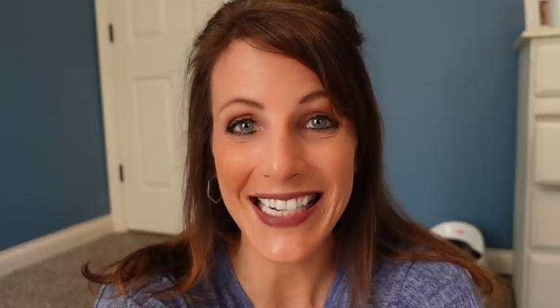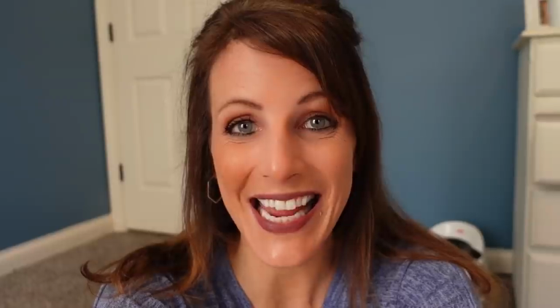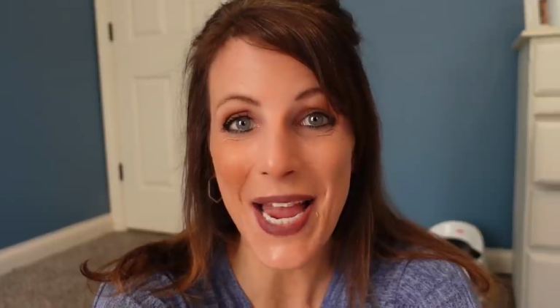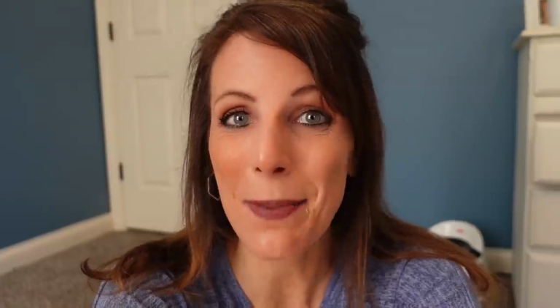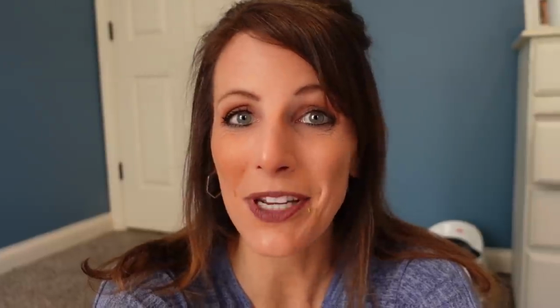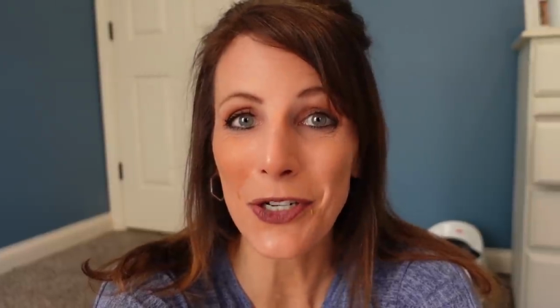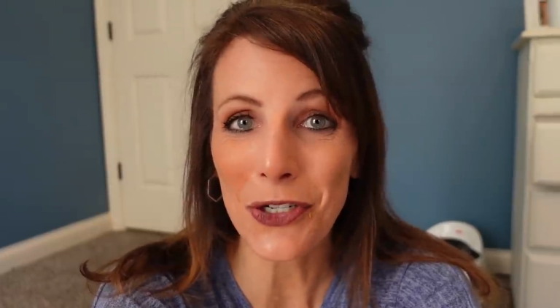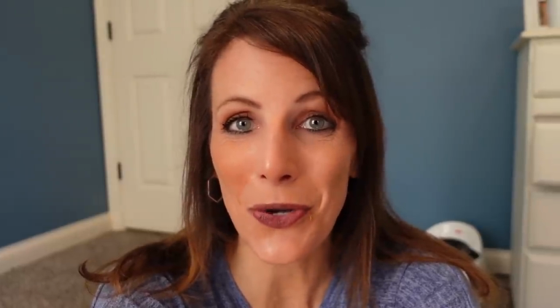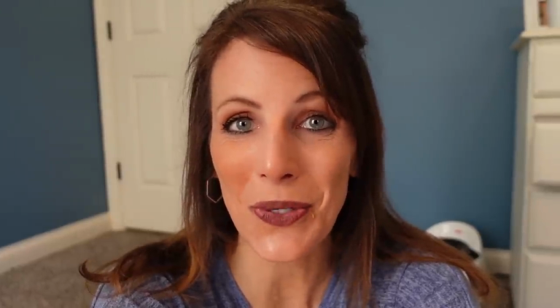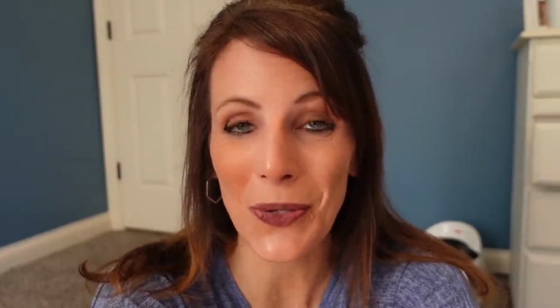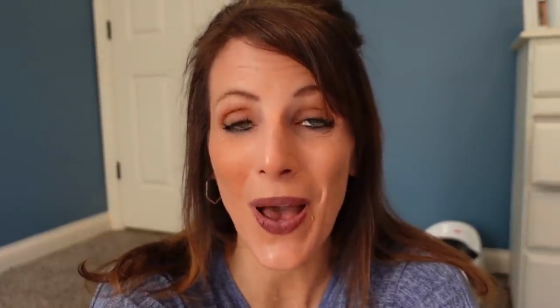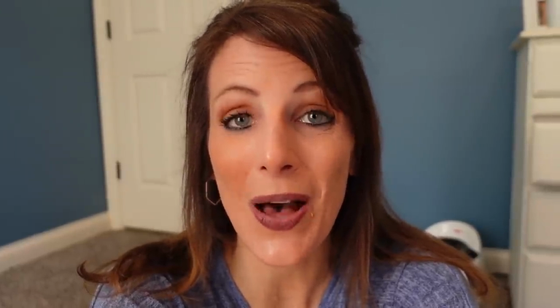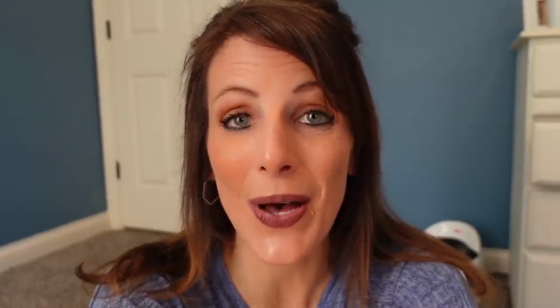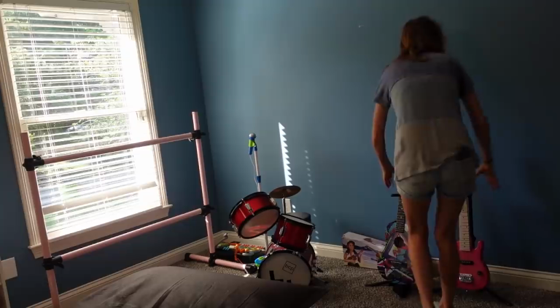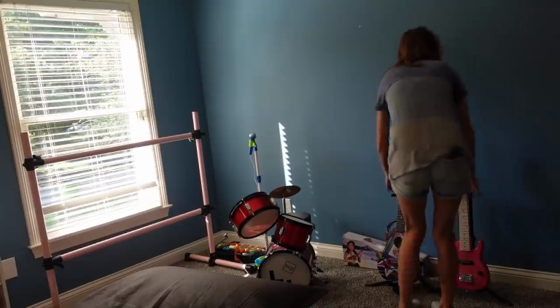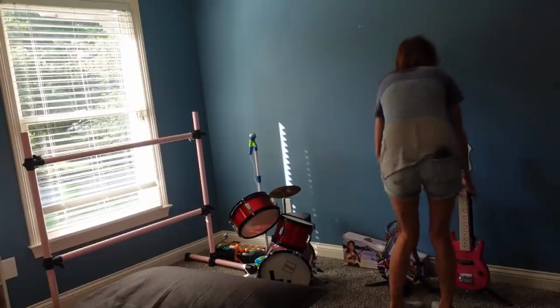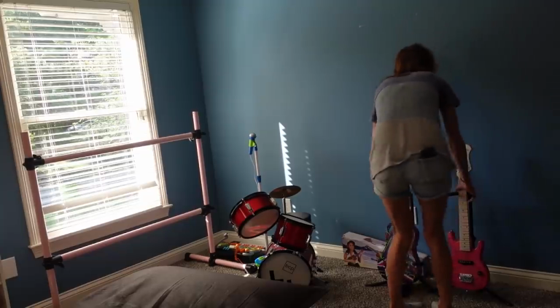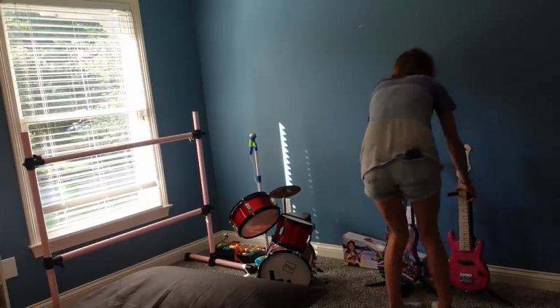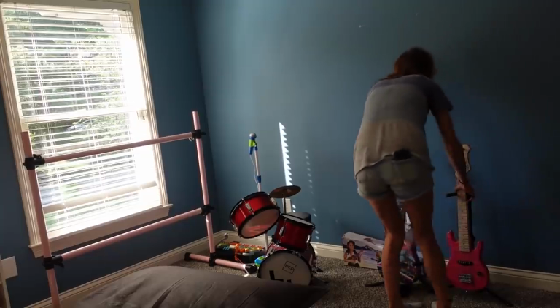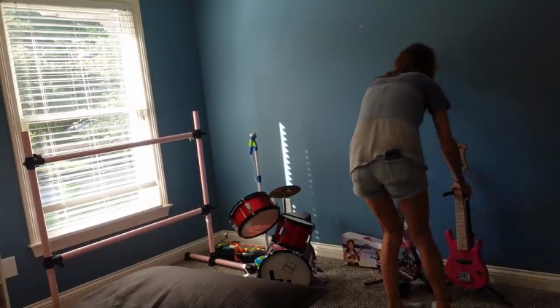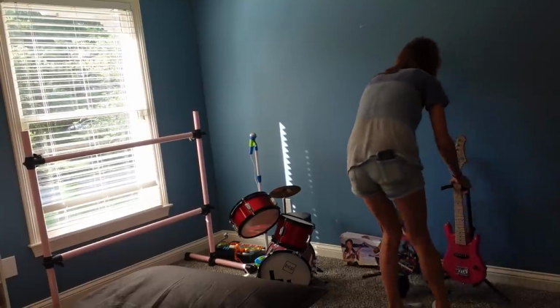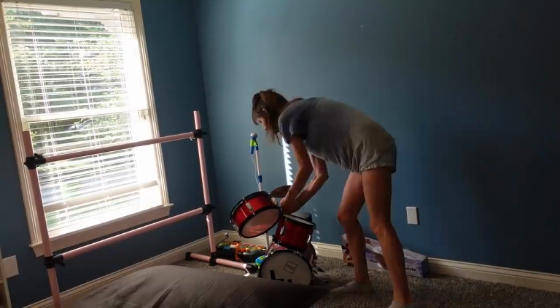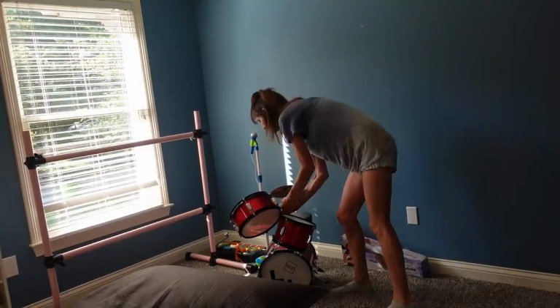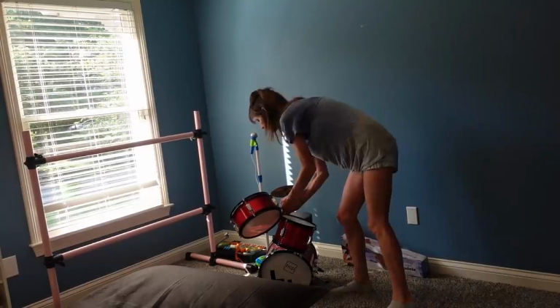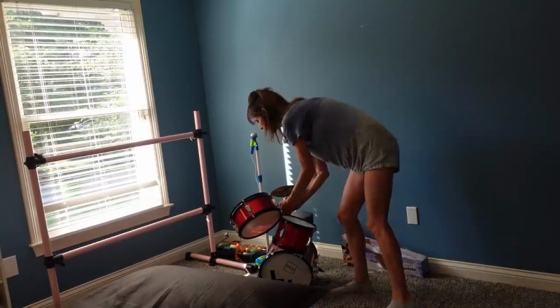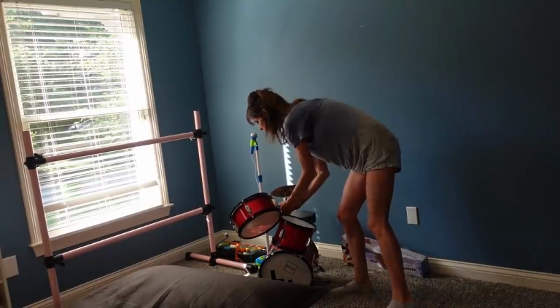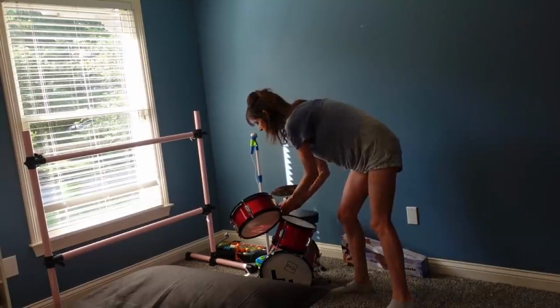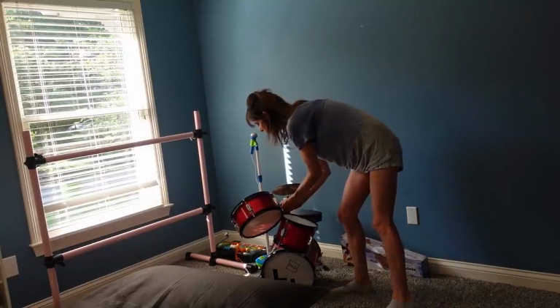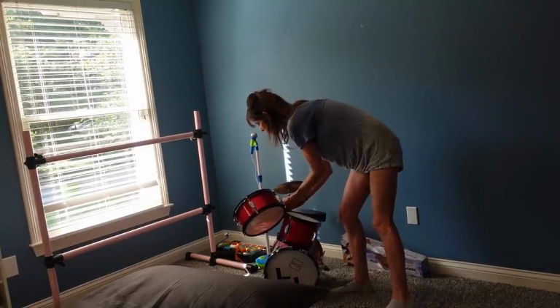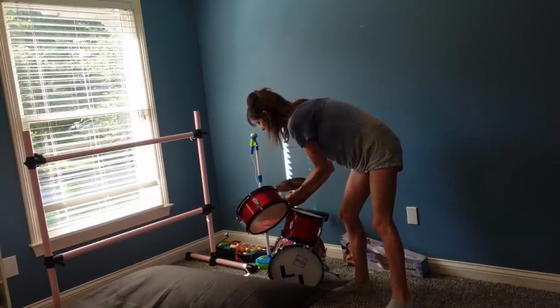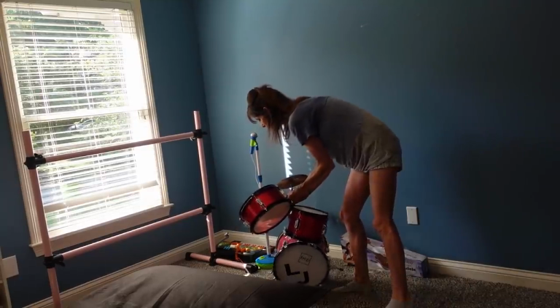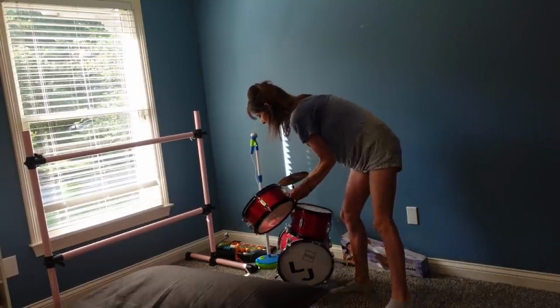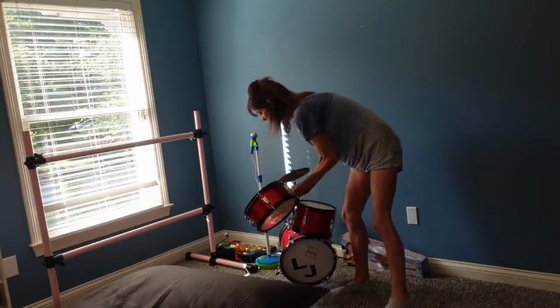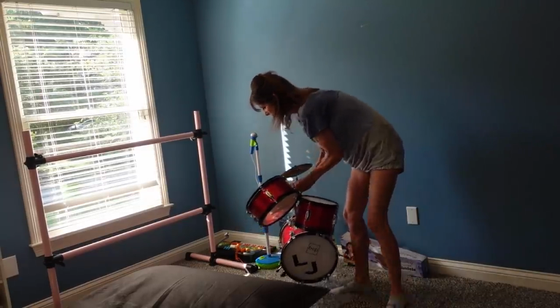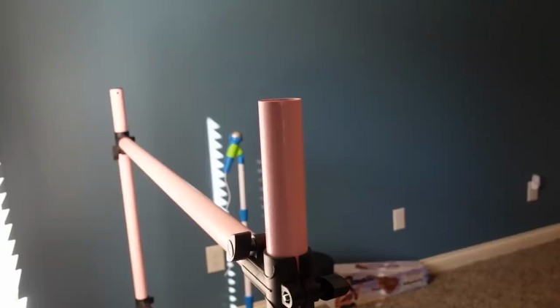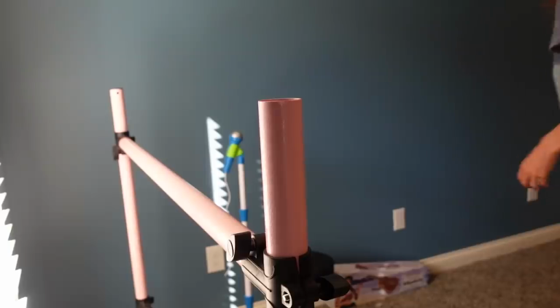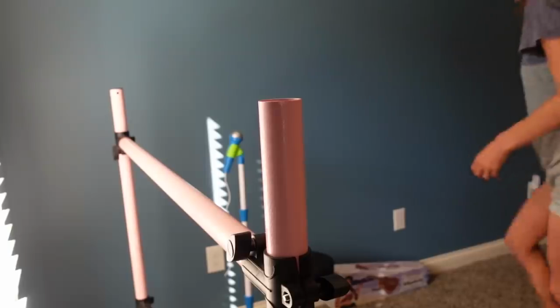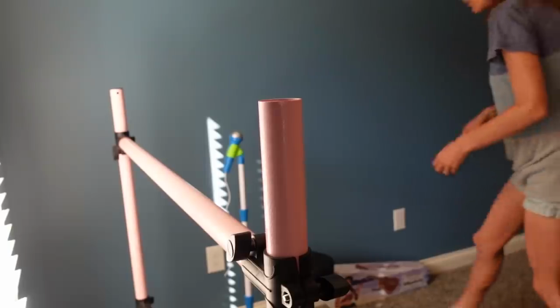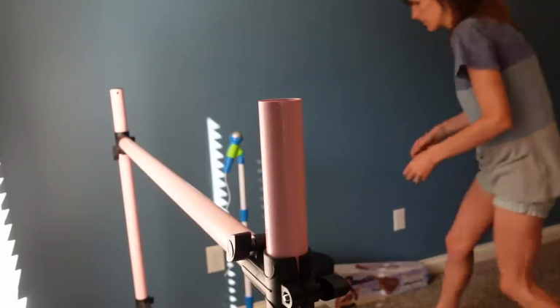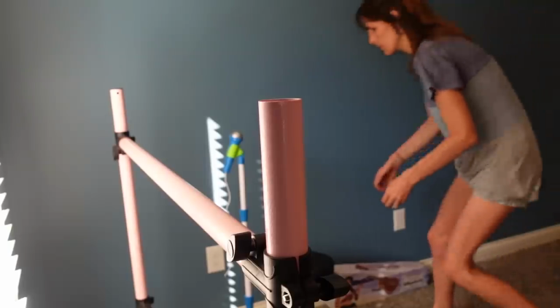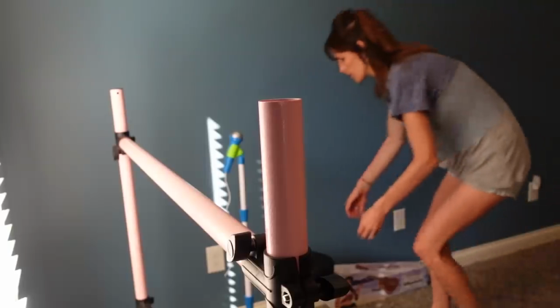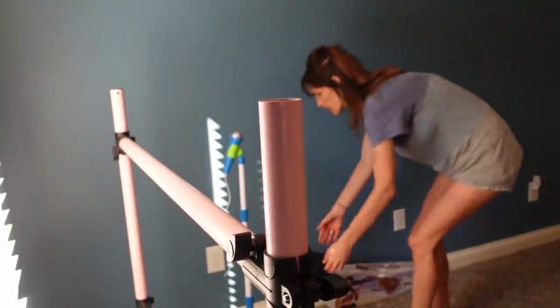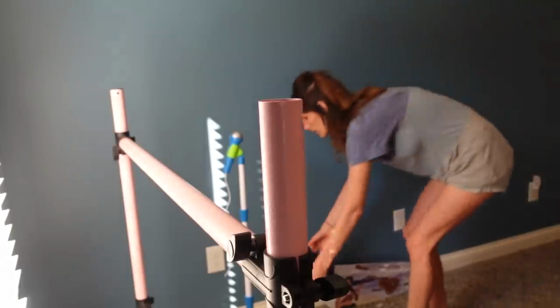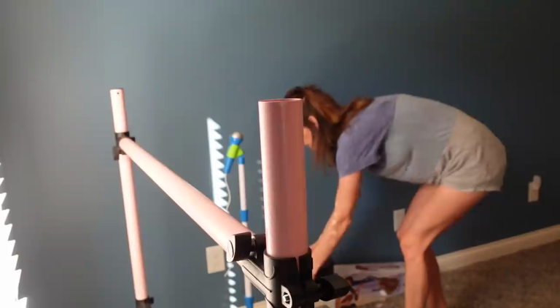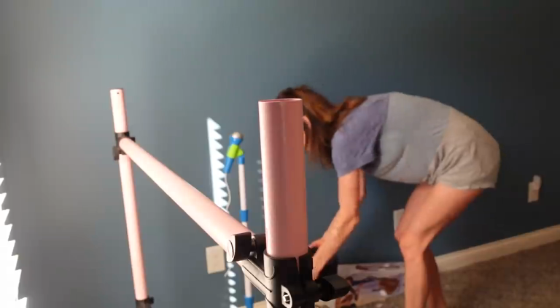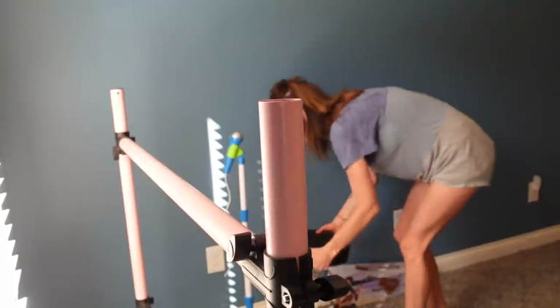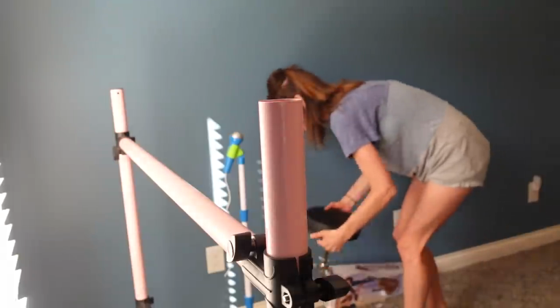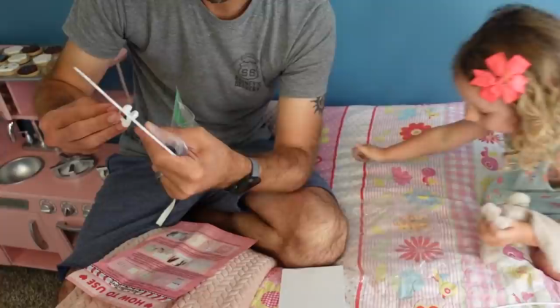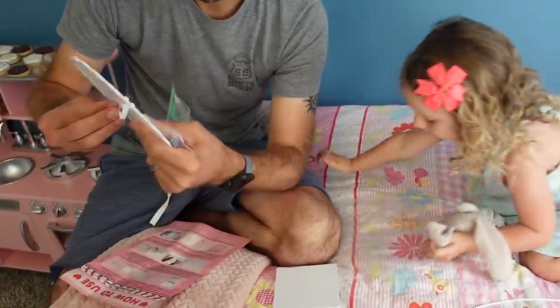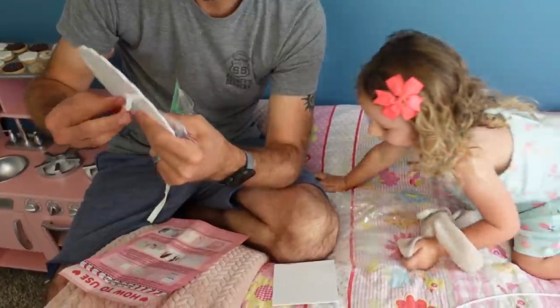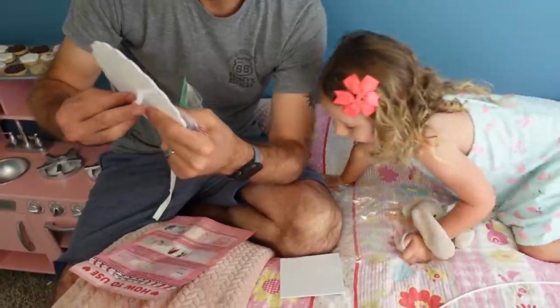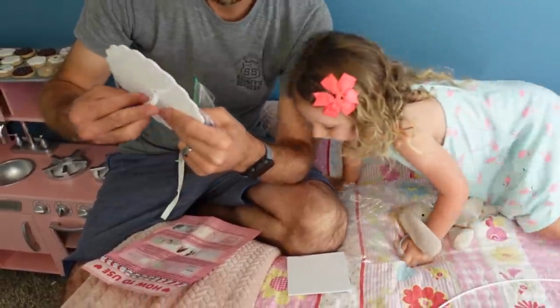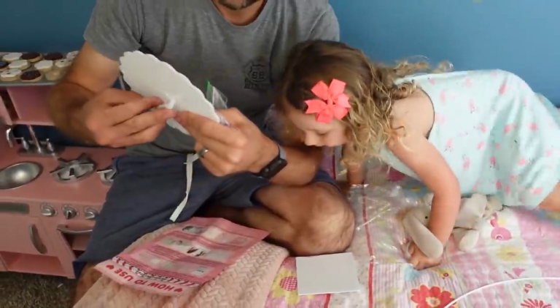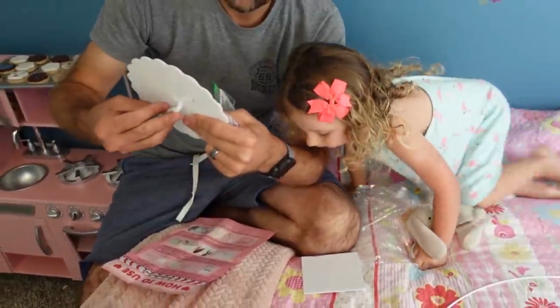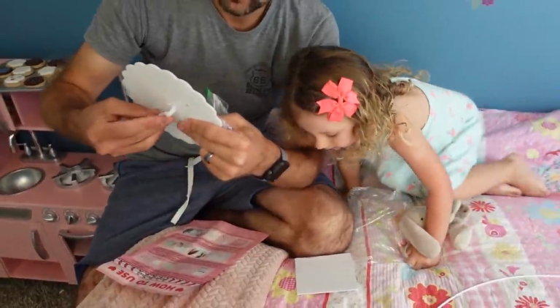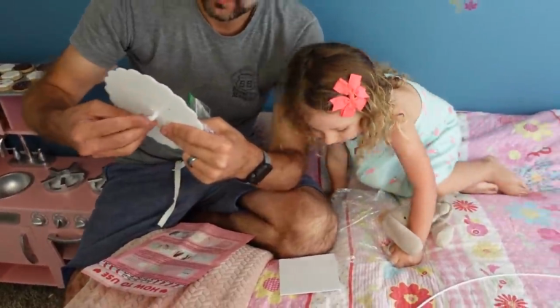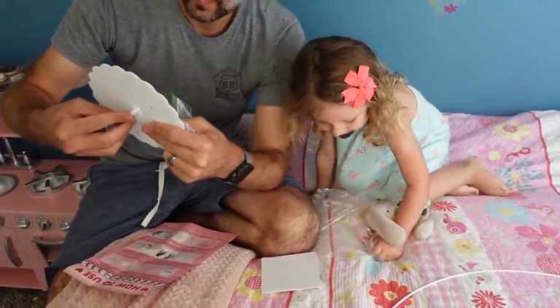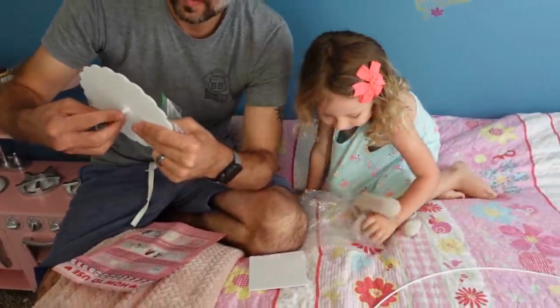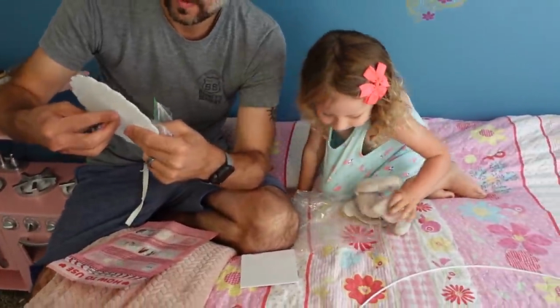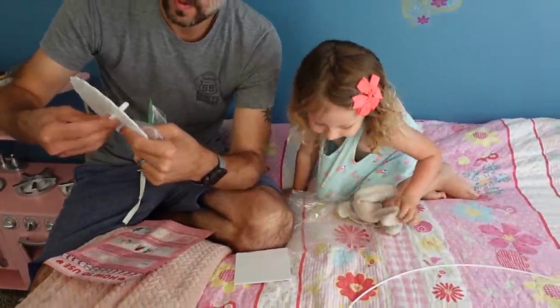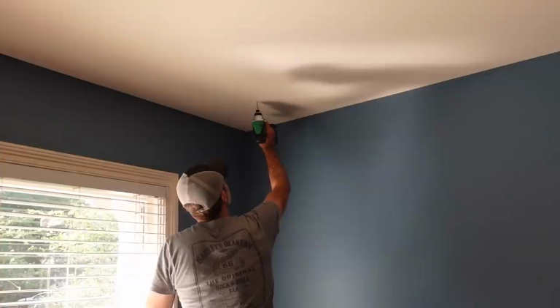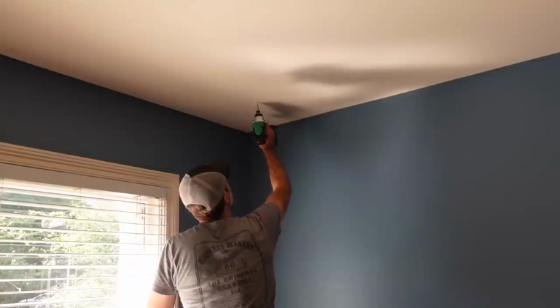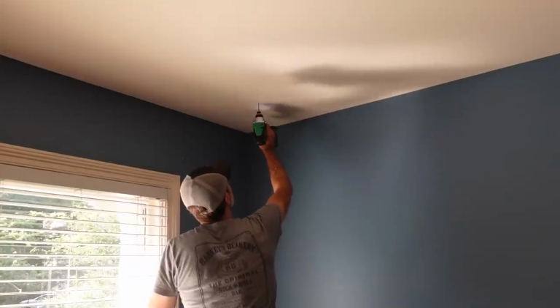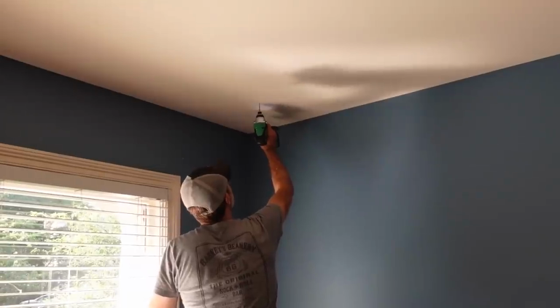Today I'm going to show you how I'm going to transform part of Layla Jane's room into a cozy reading nook.